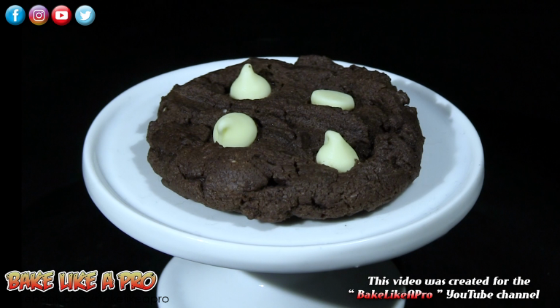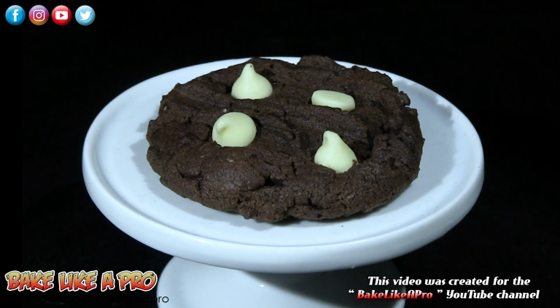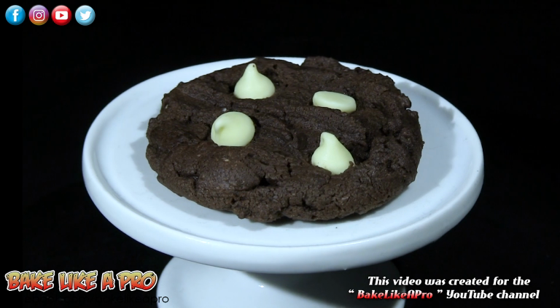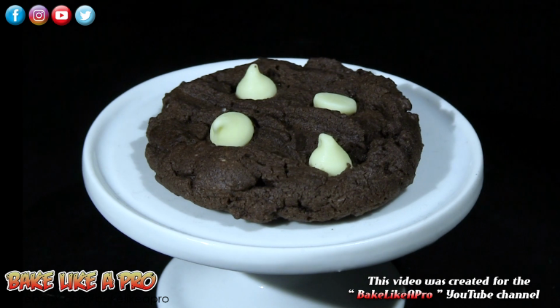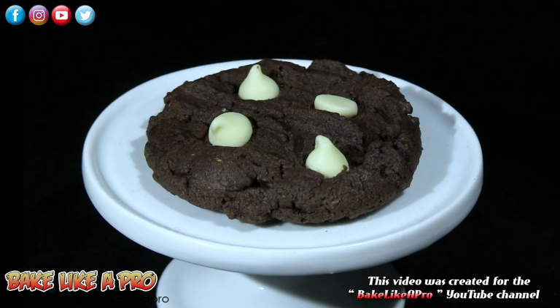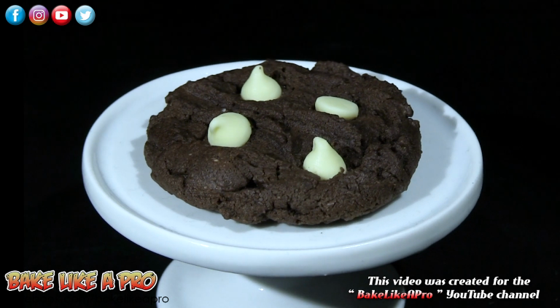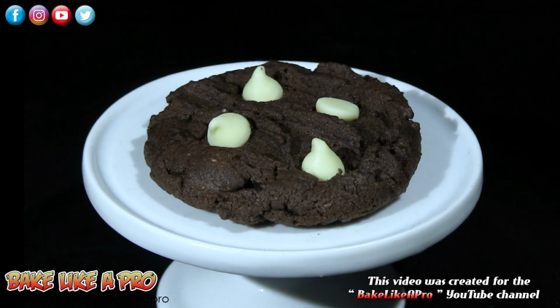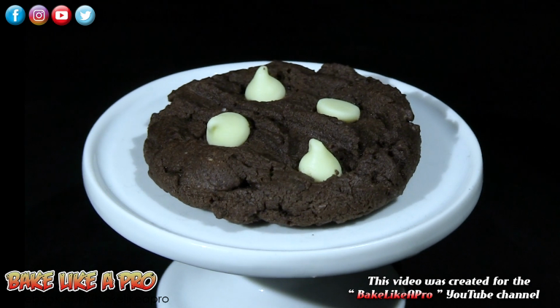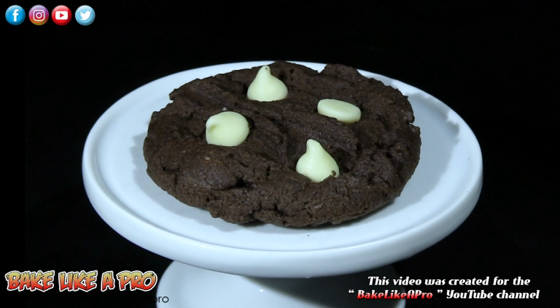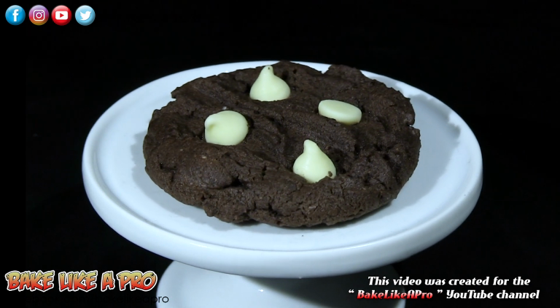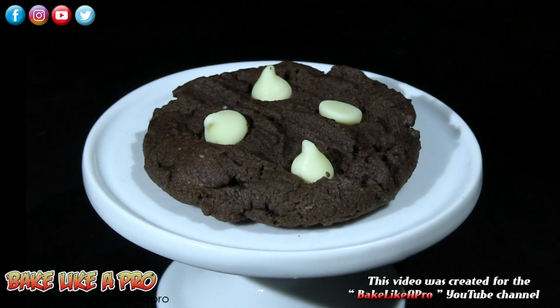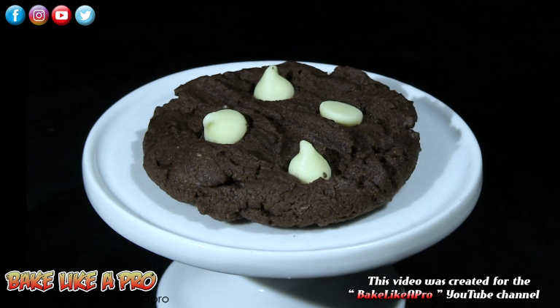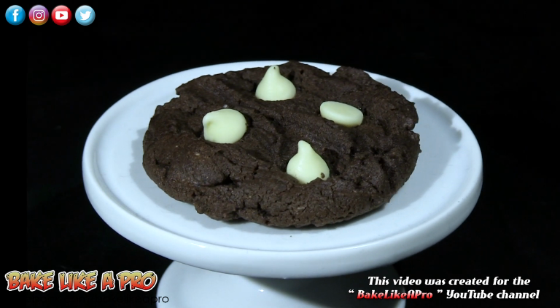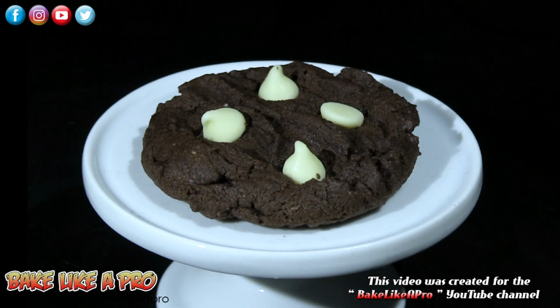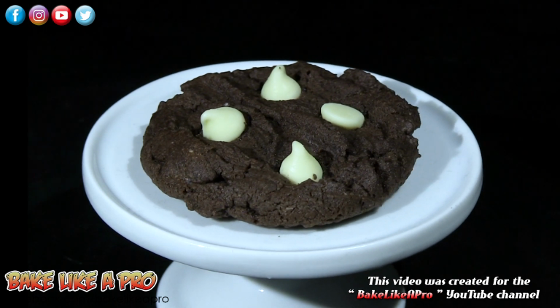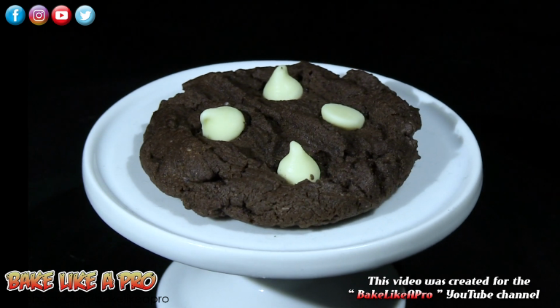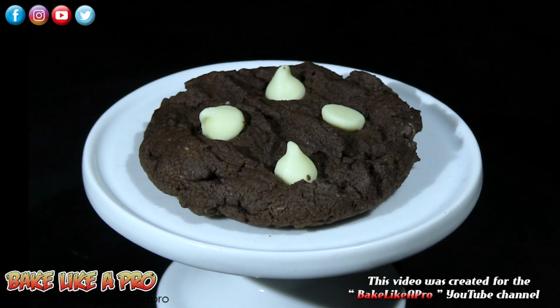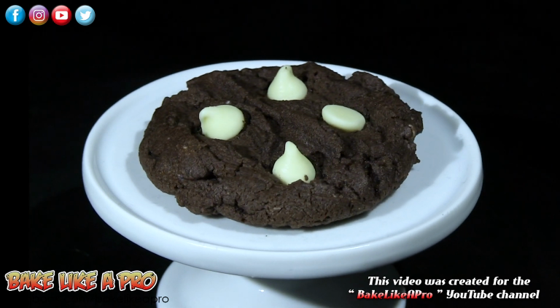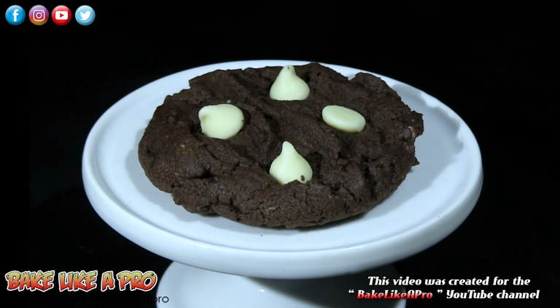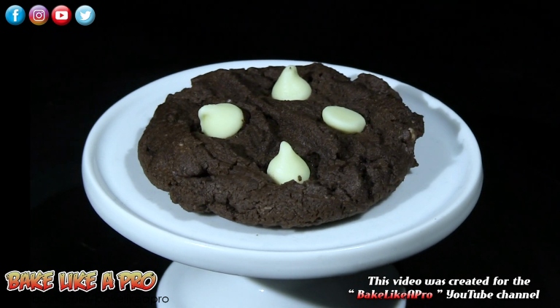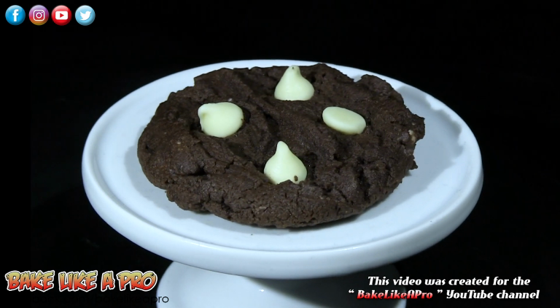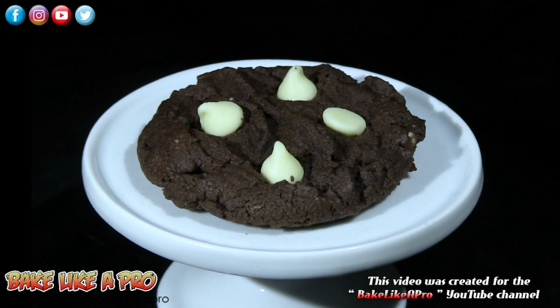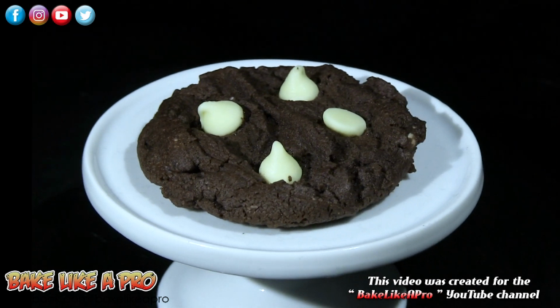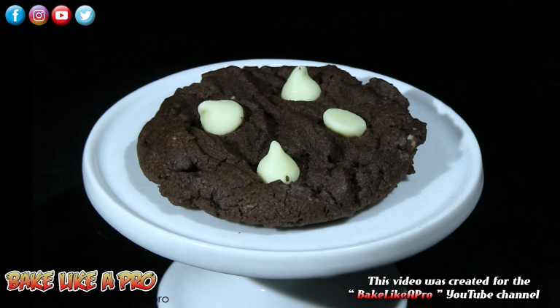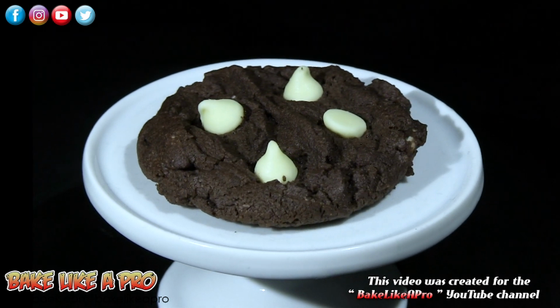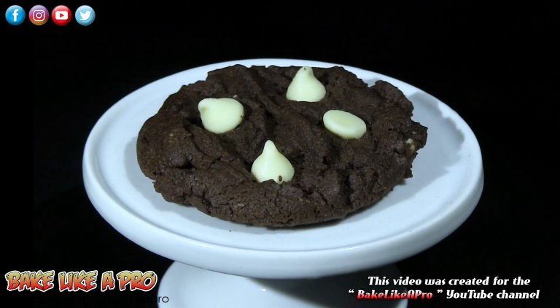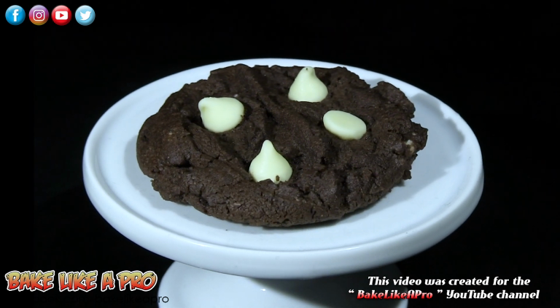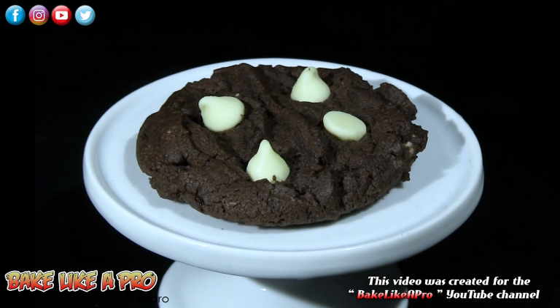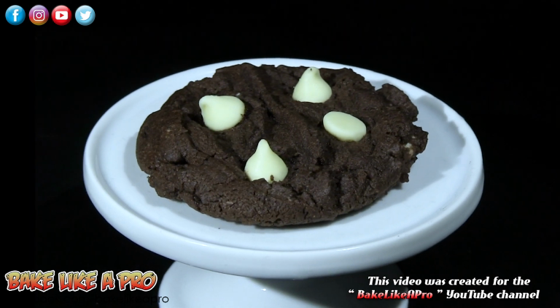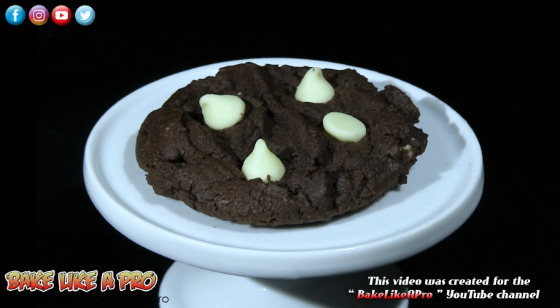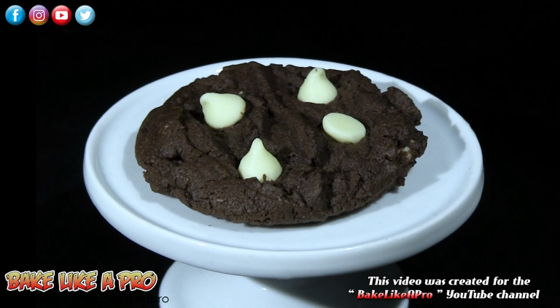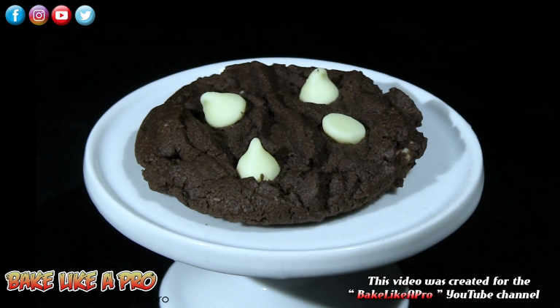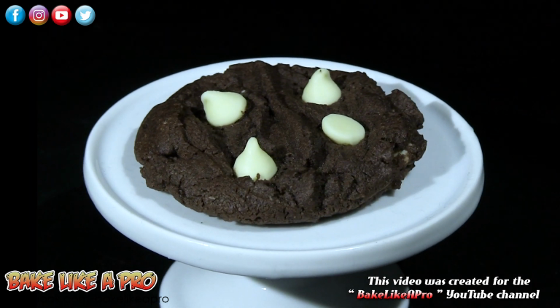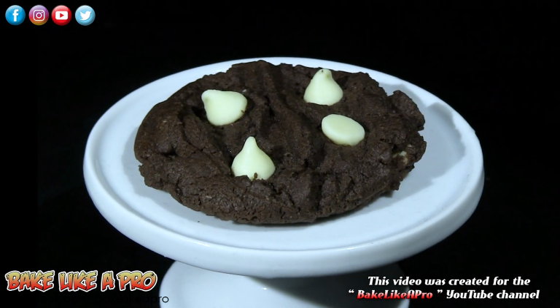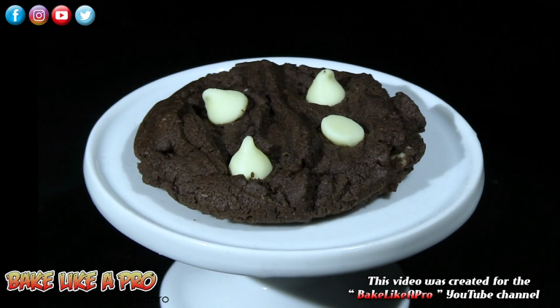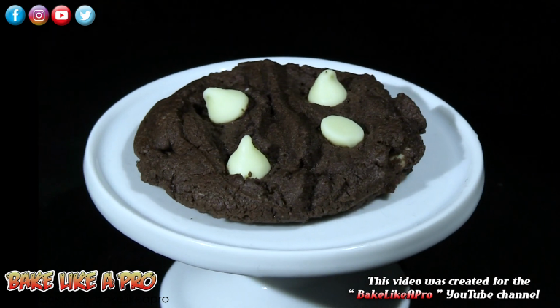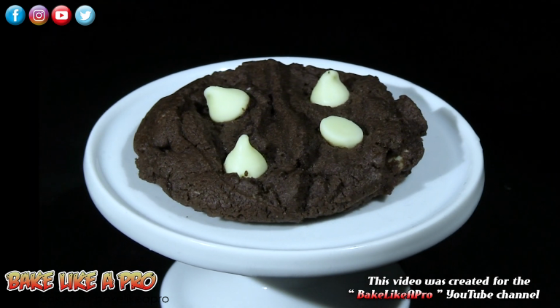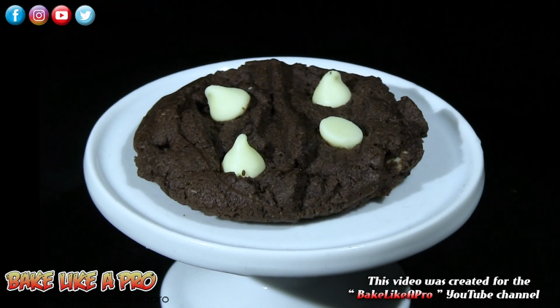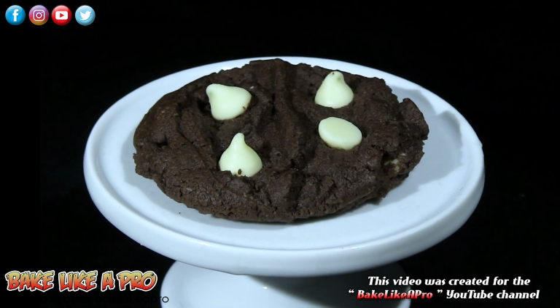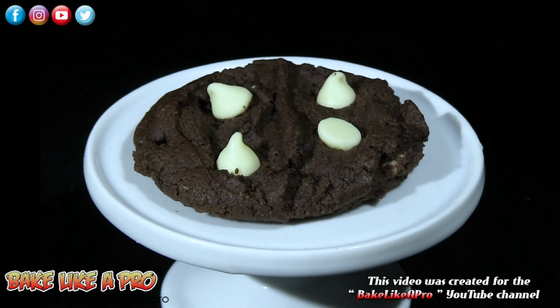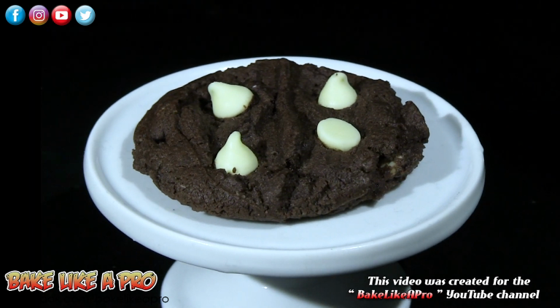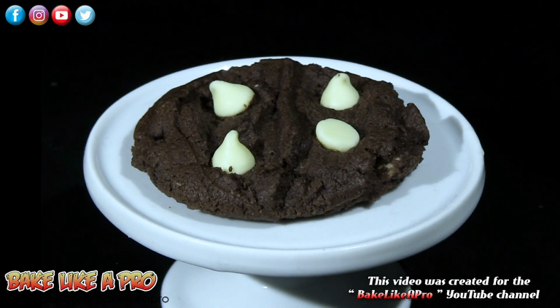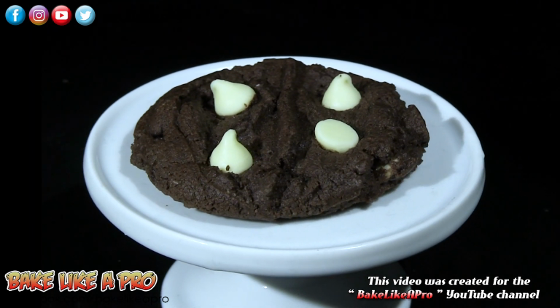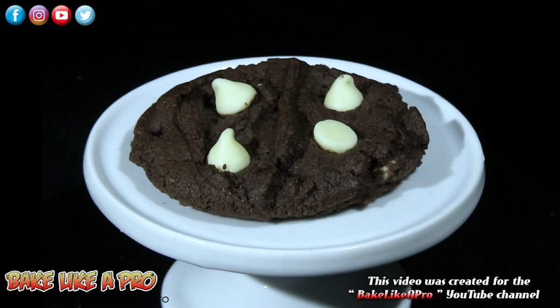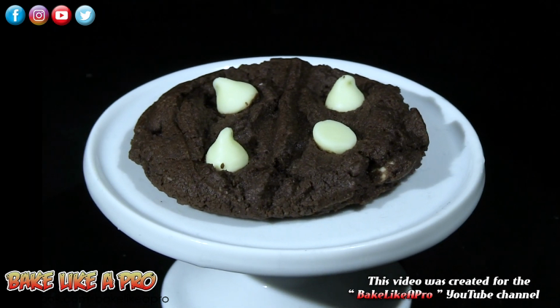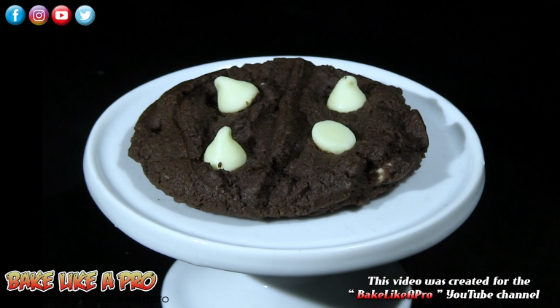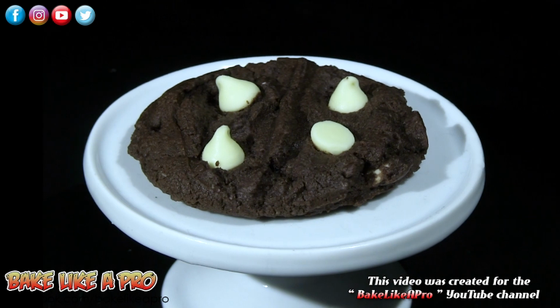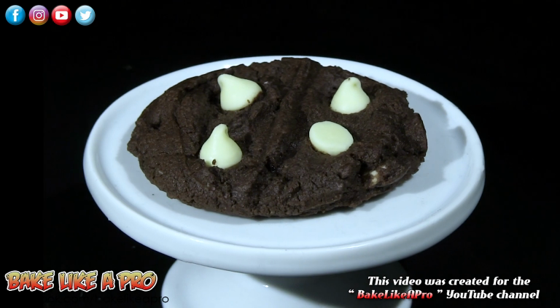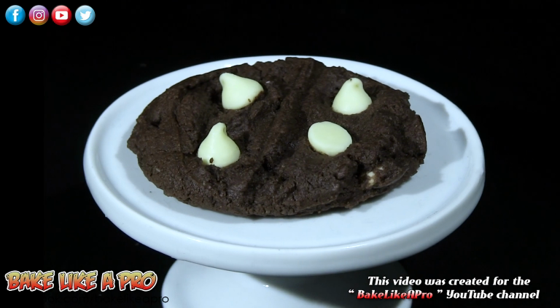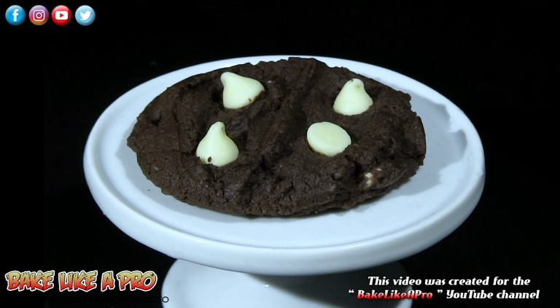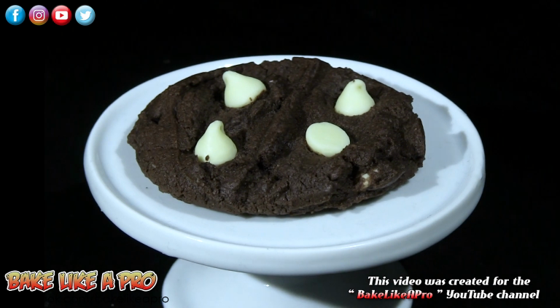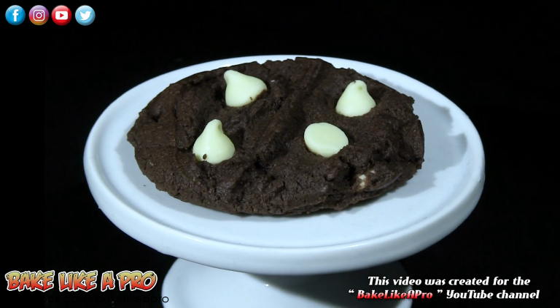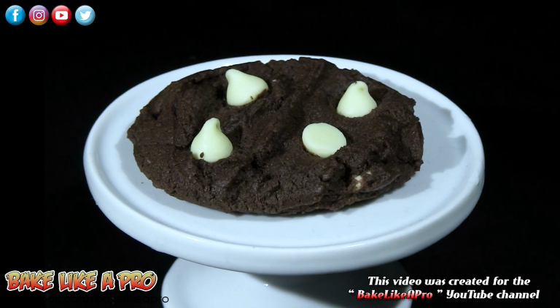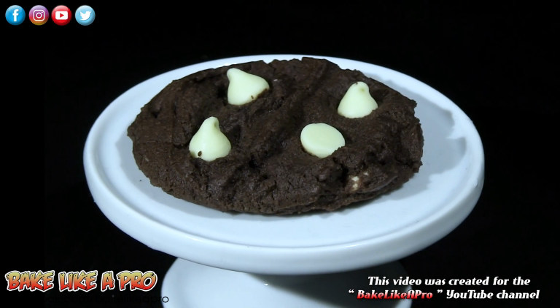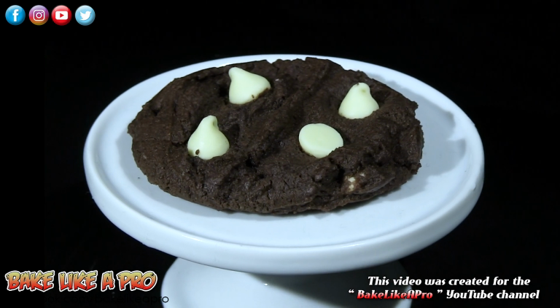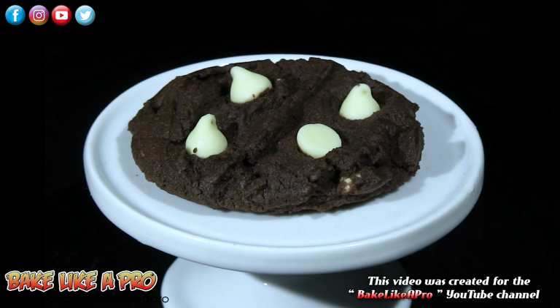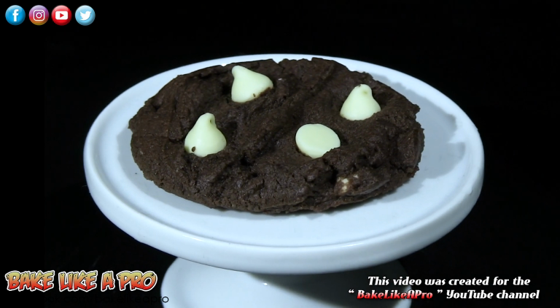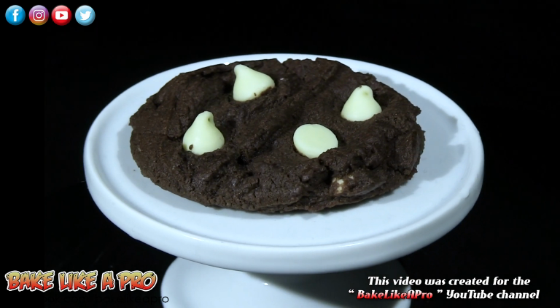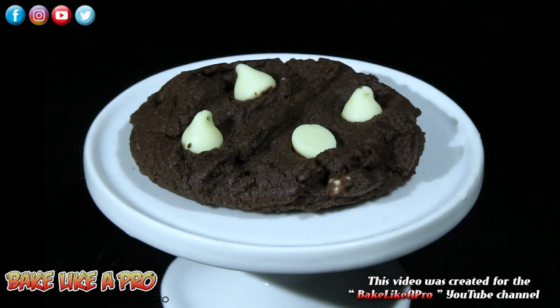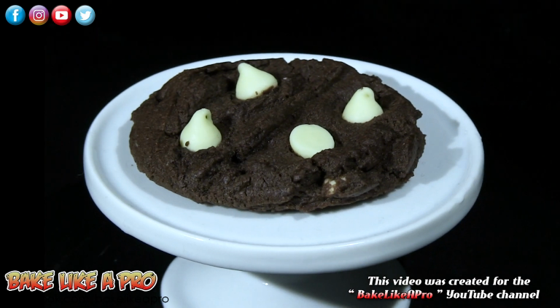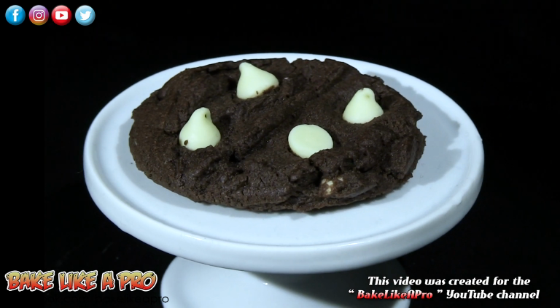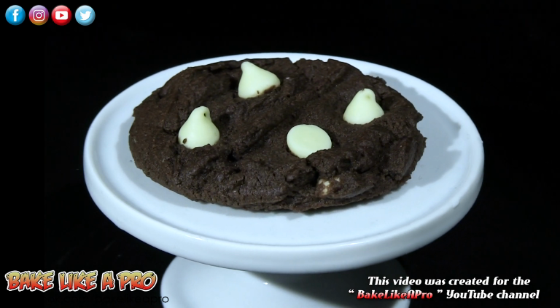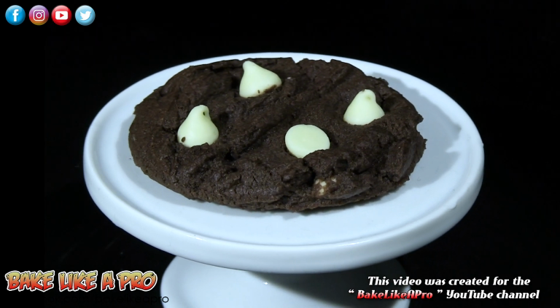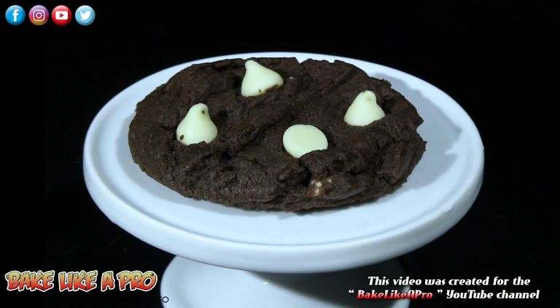Today I'm going to be making something really really yummy and these are my double chocolate white chocolate chip cookies. Here are the ingredients that we need.